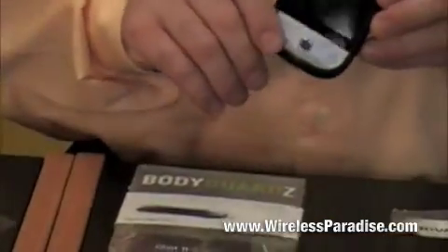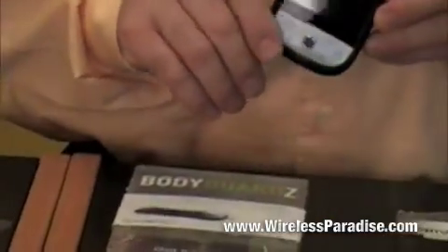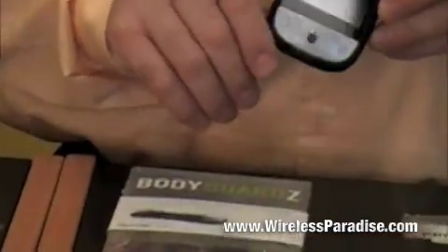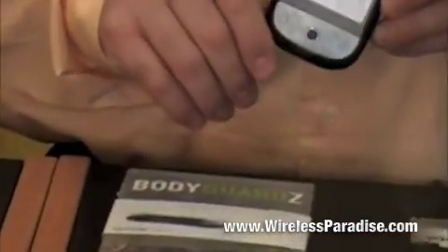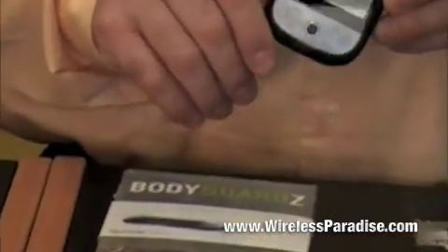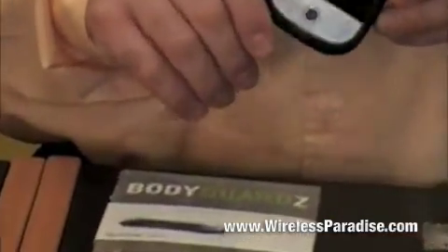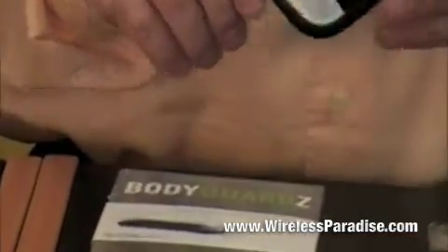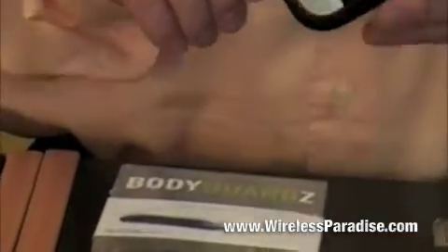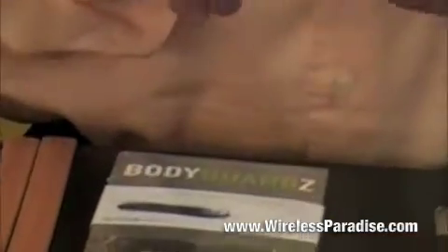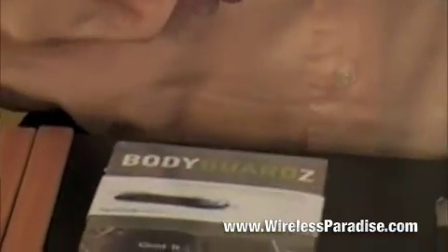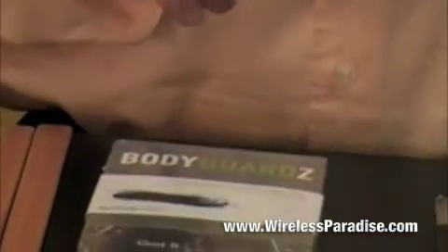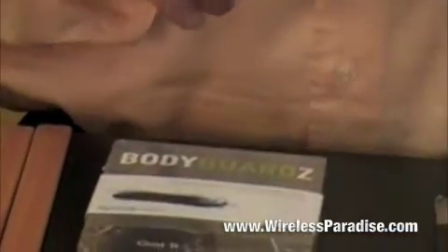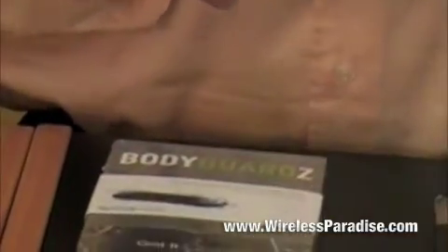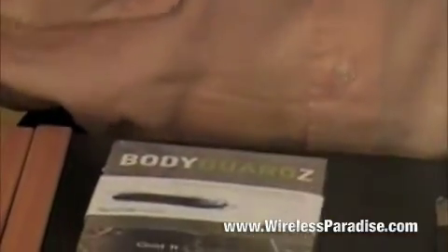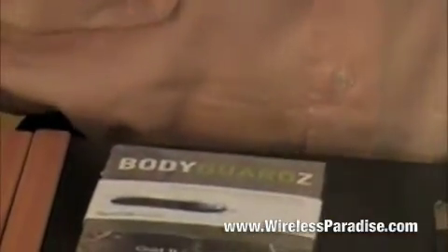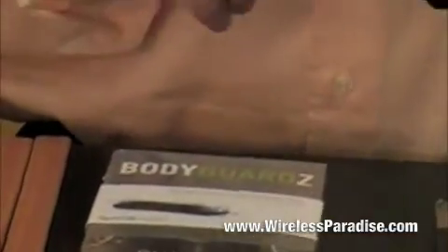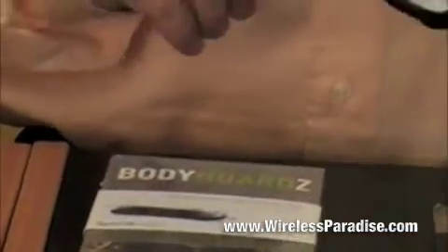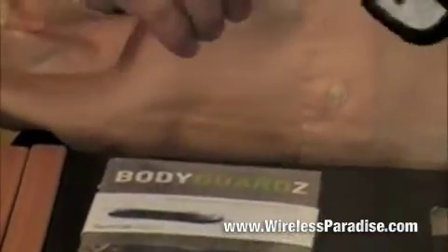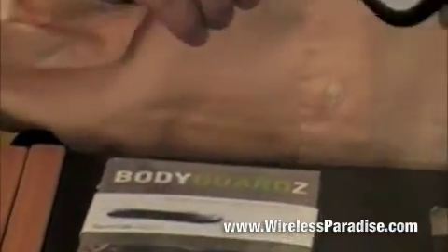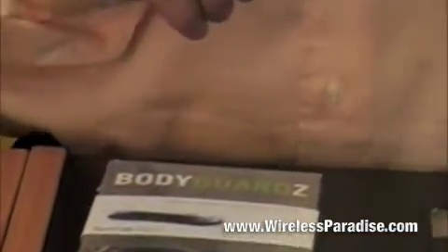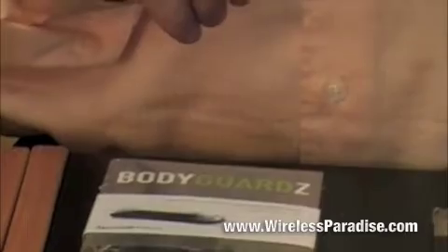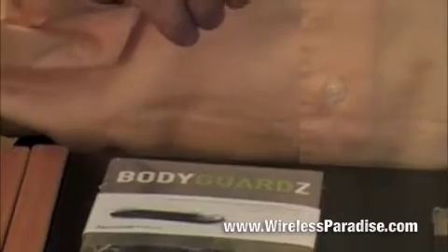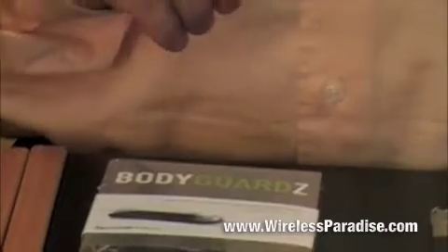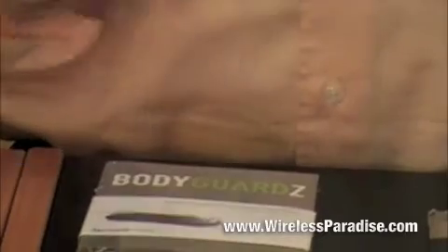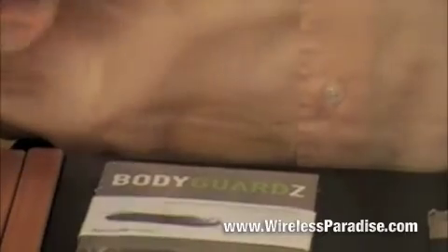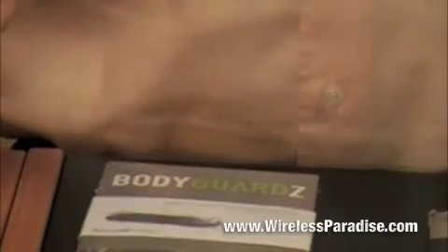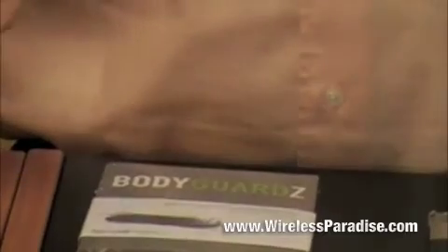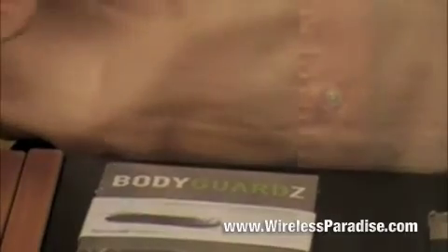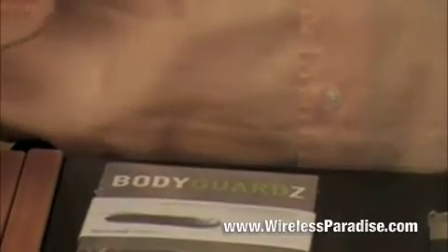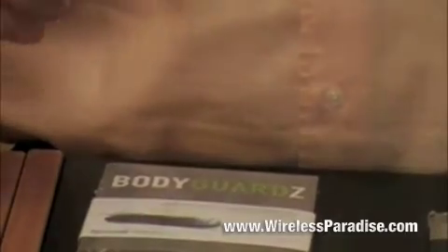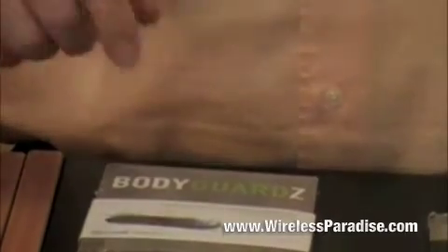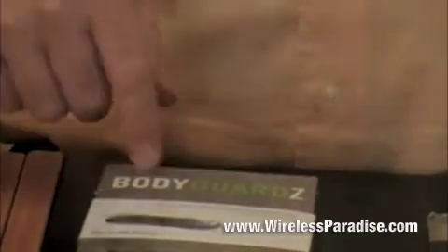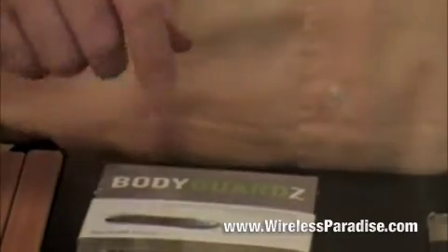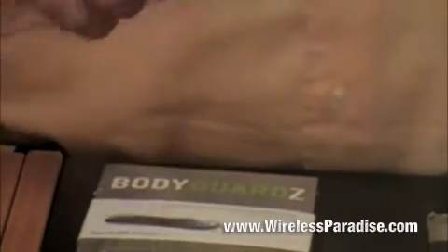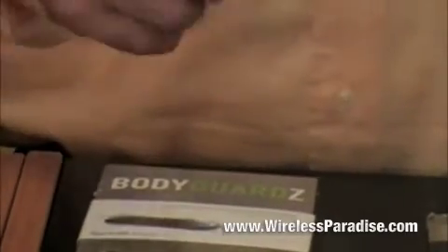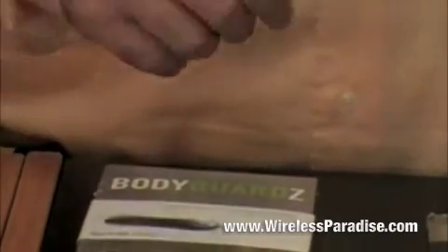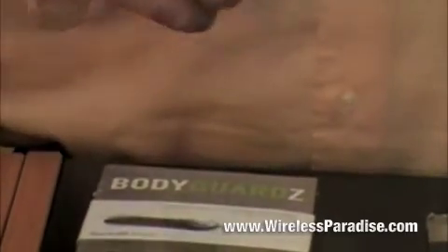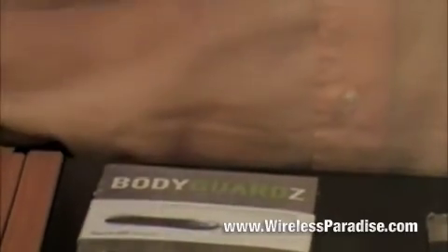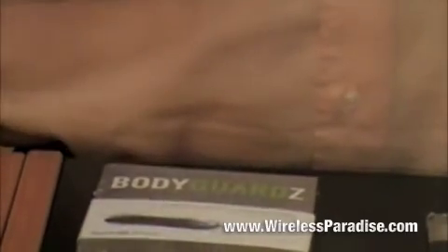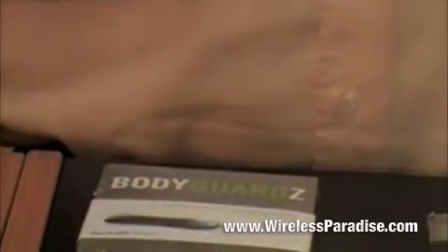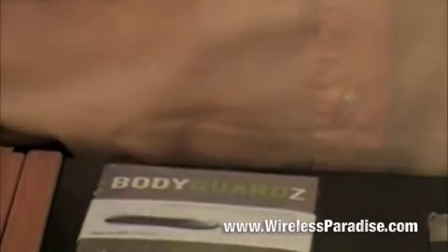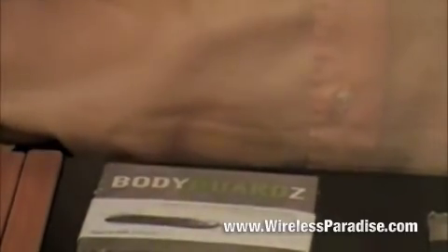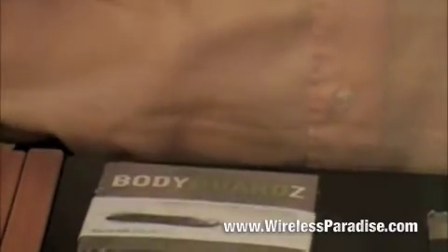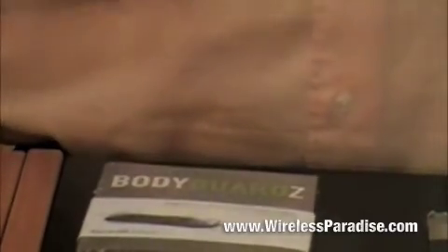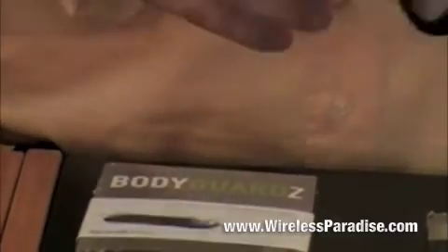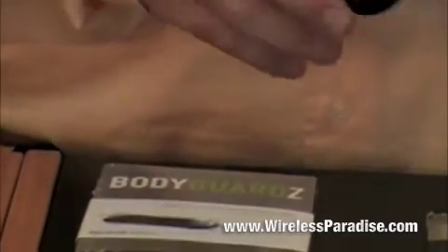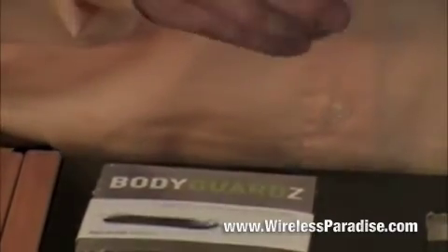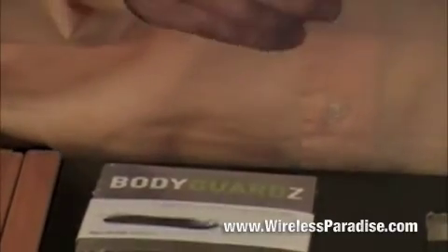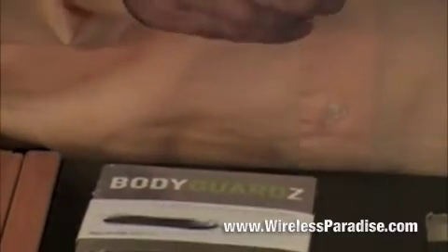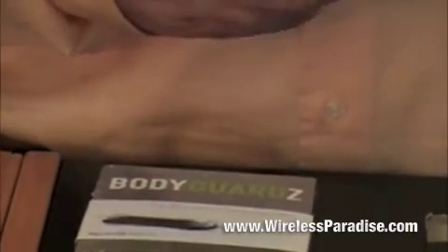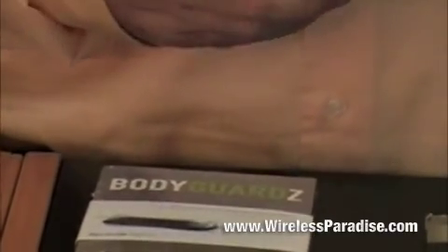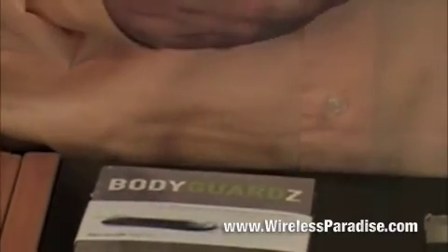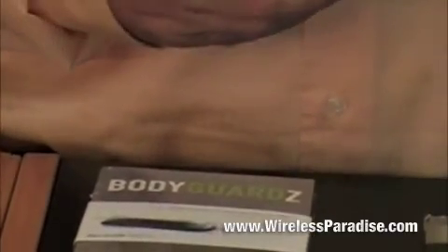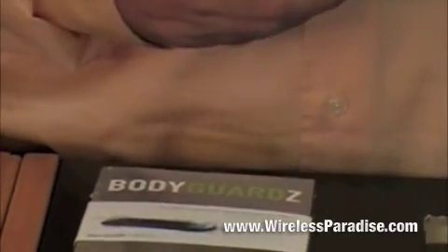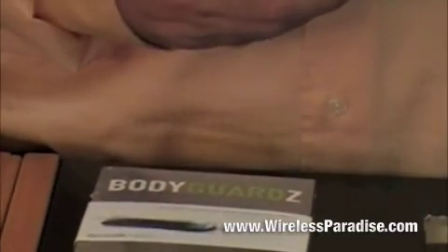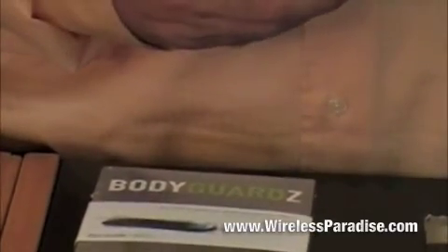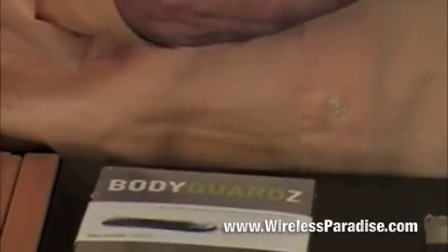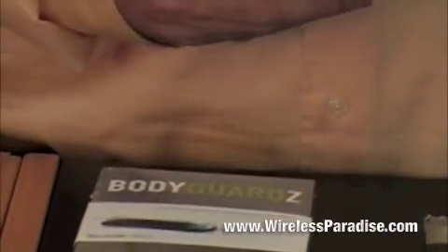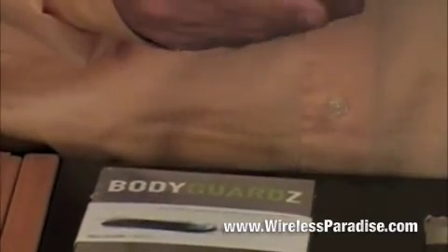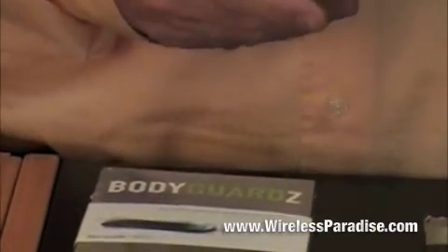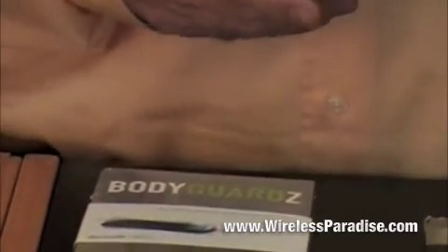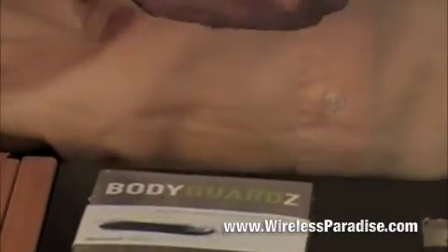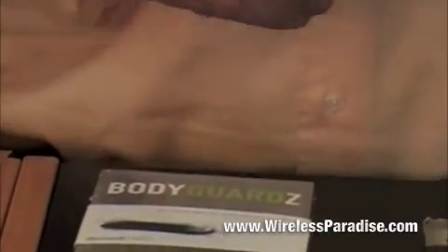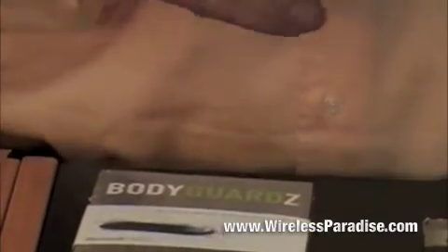This is Mike Chandler signing off with the screen guards, body guards, or screen shields training. Thank you.